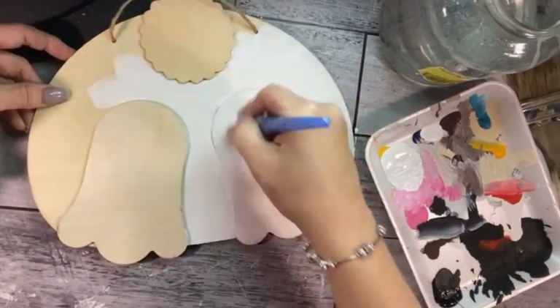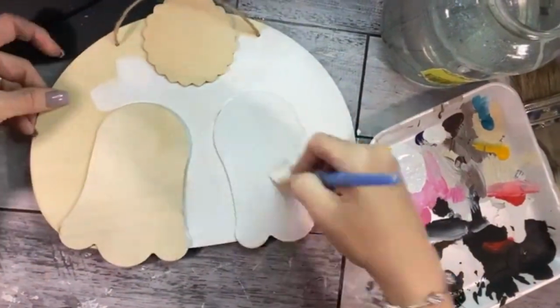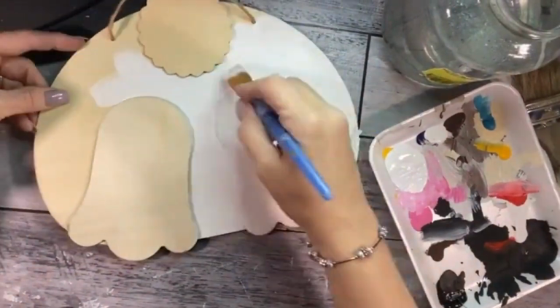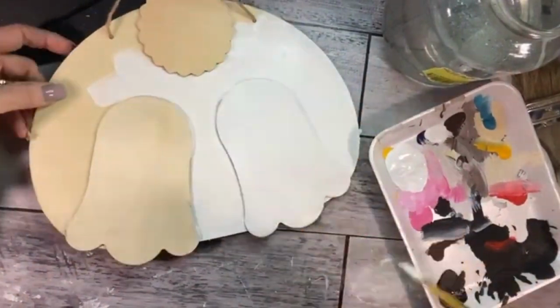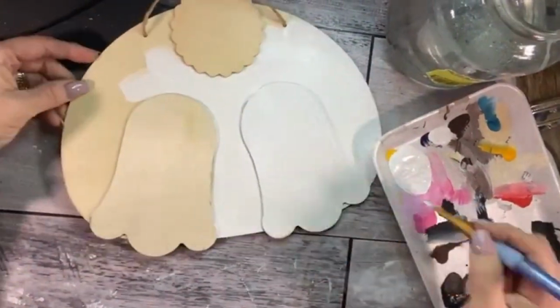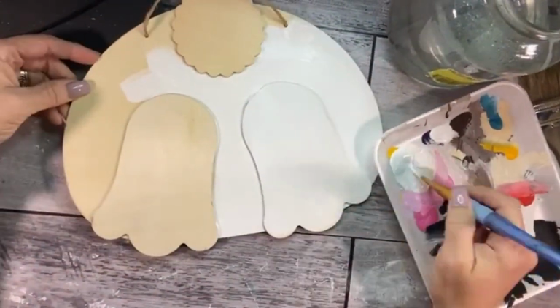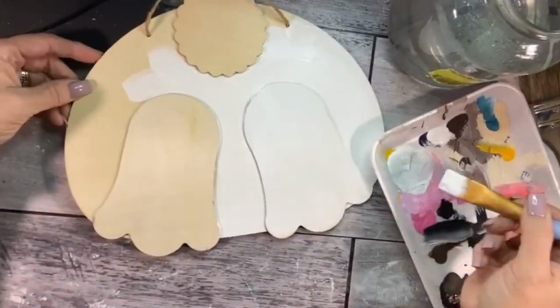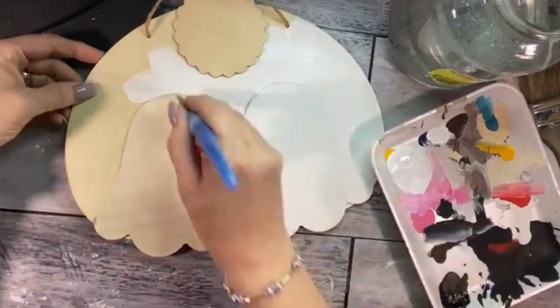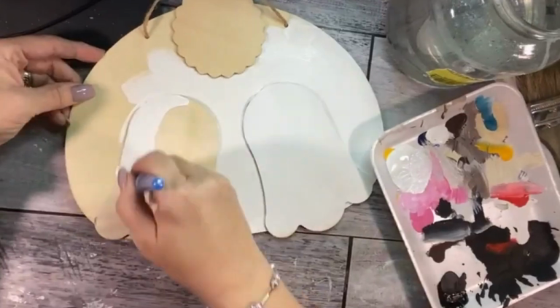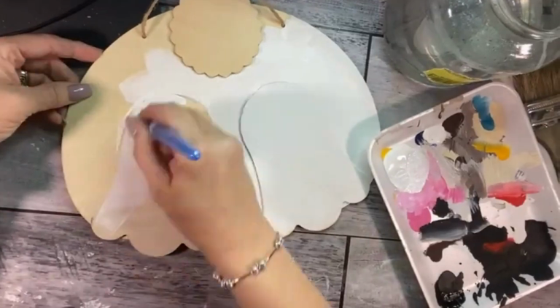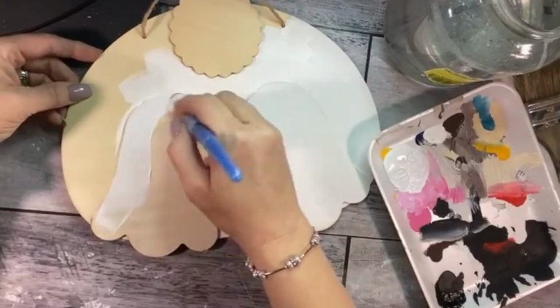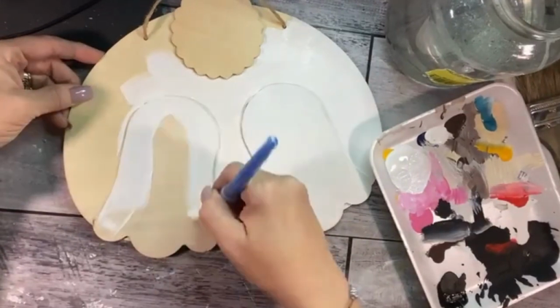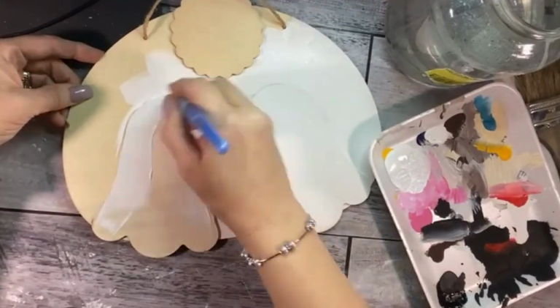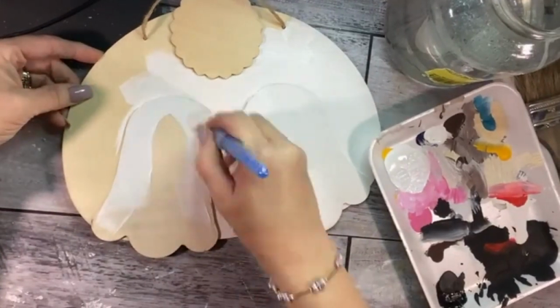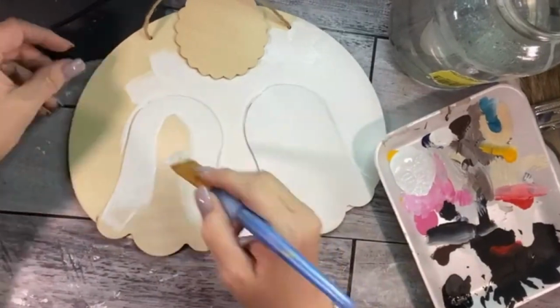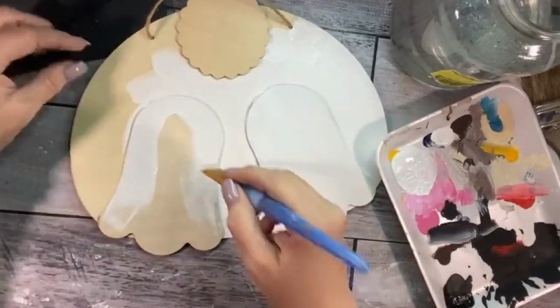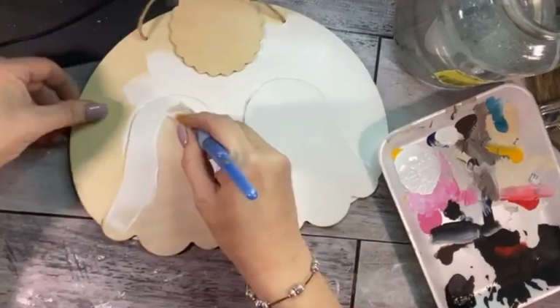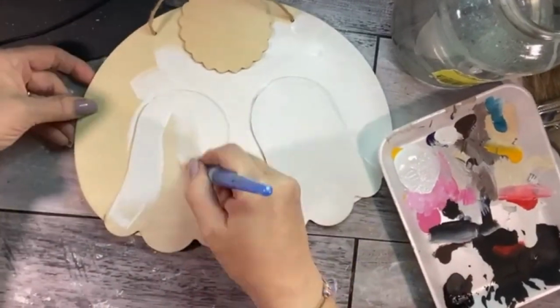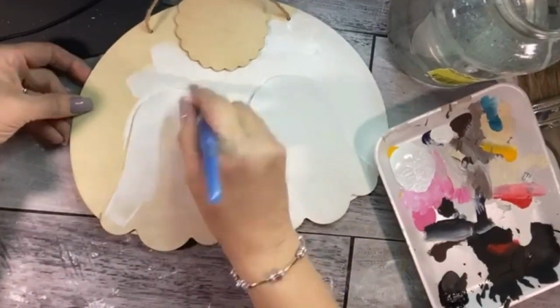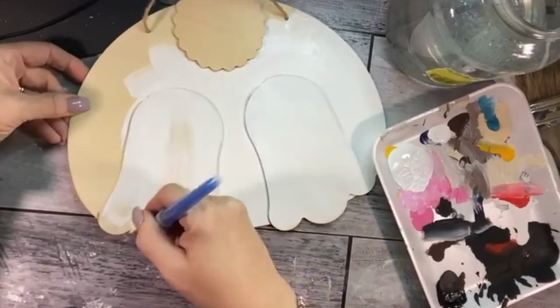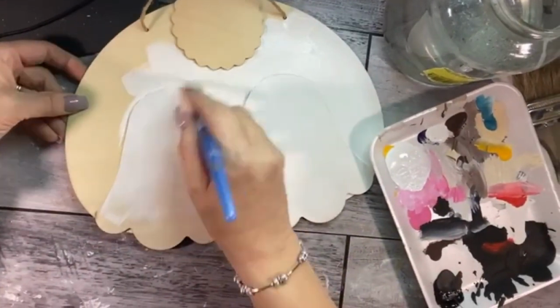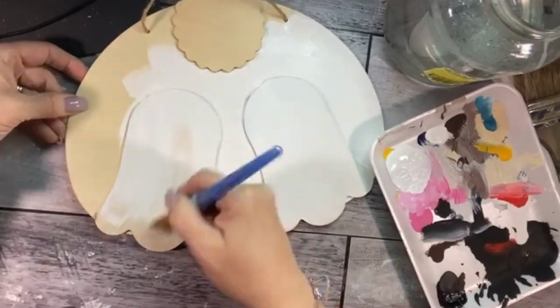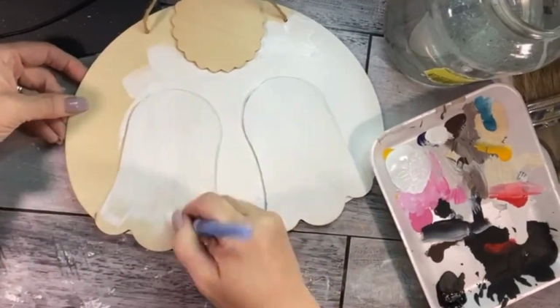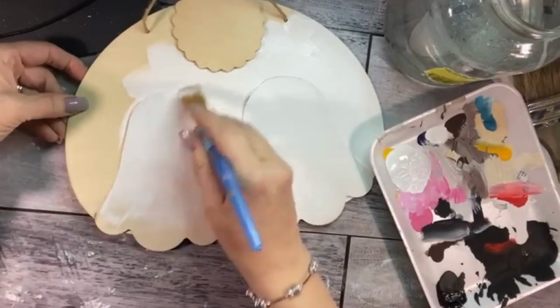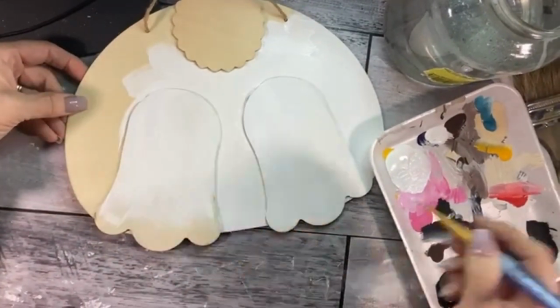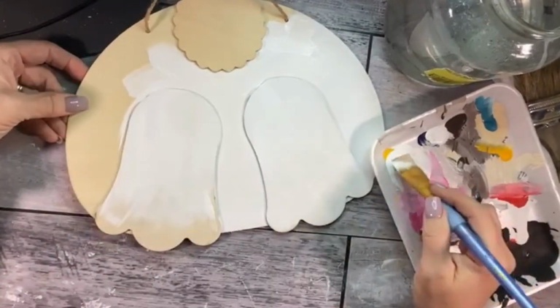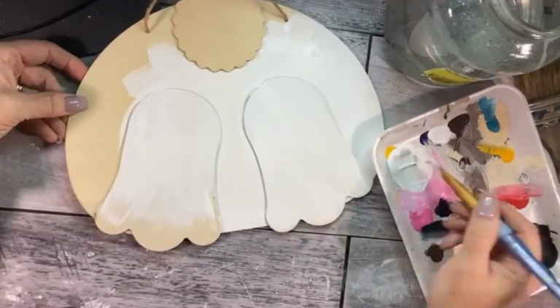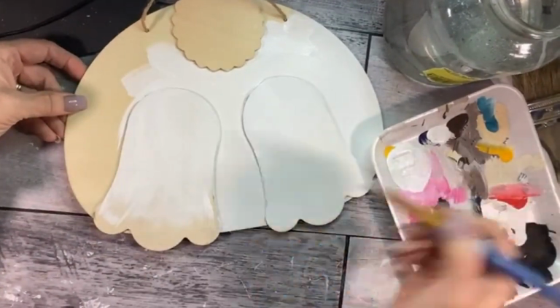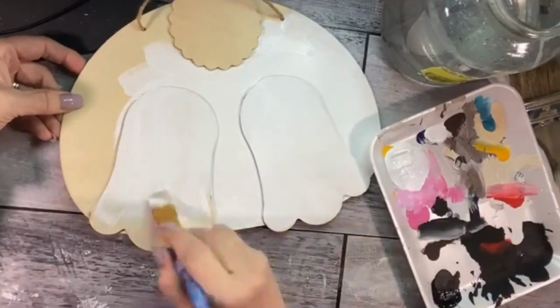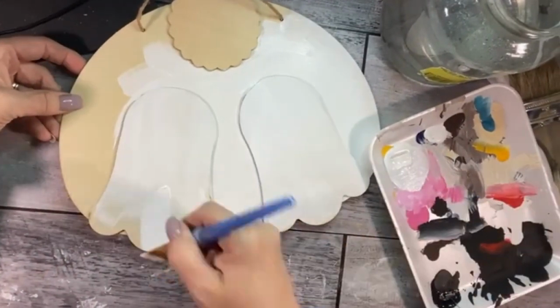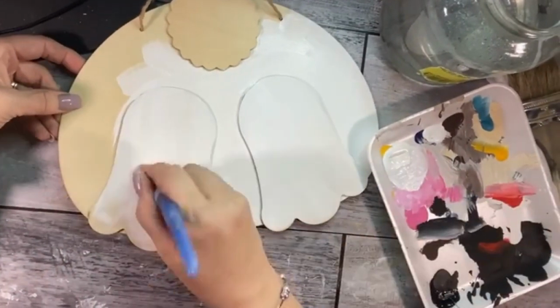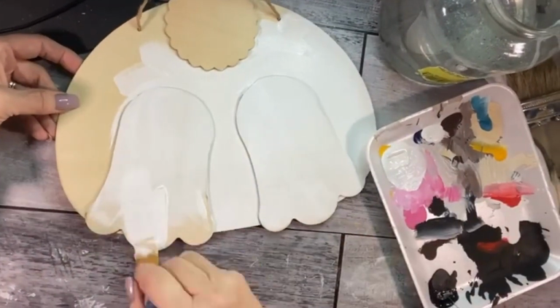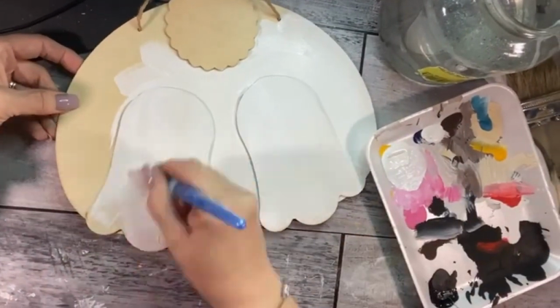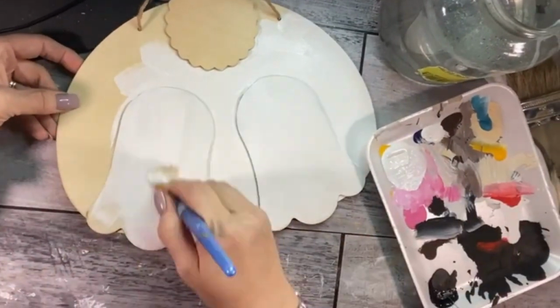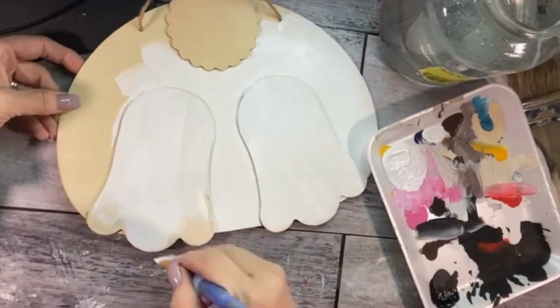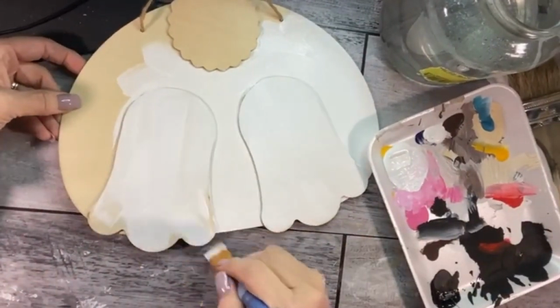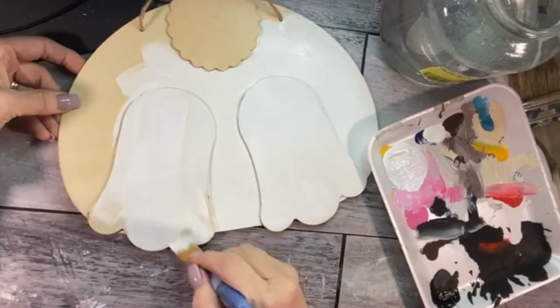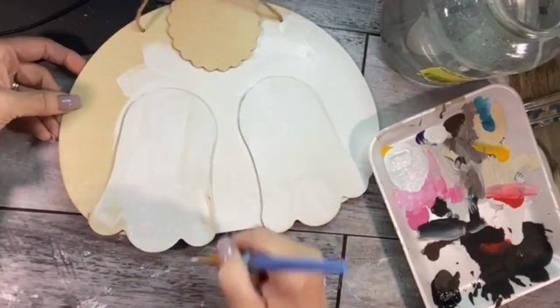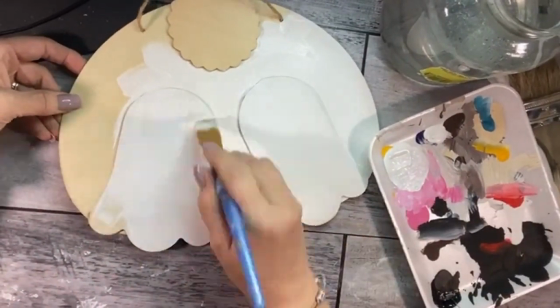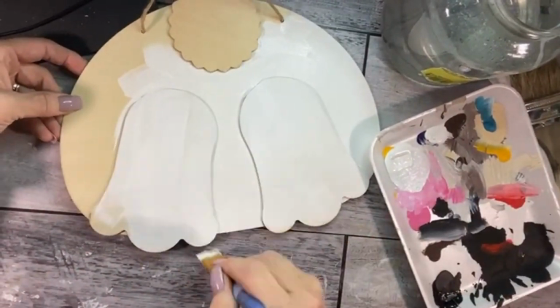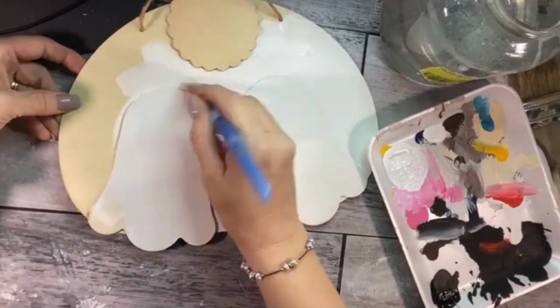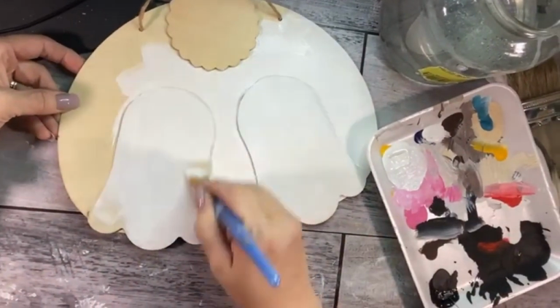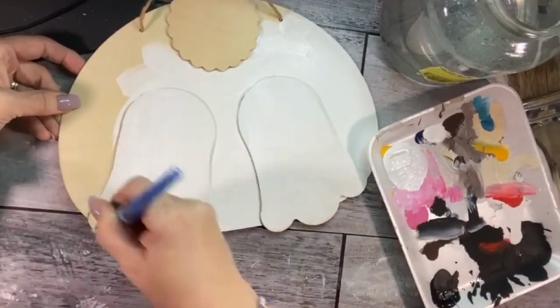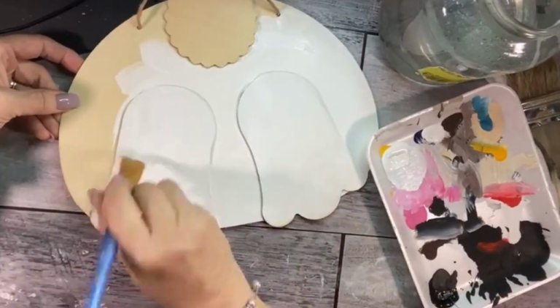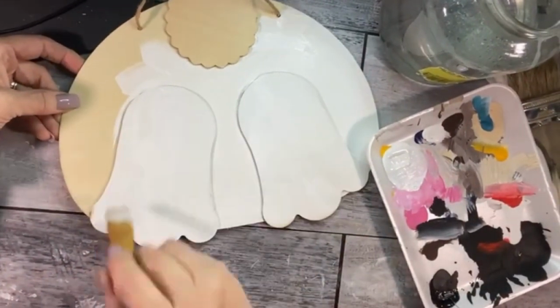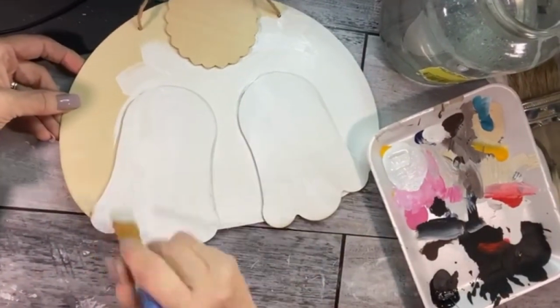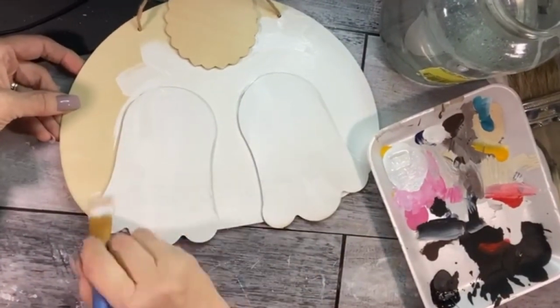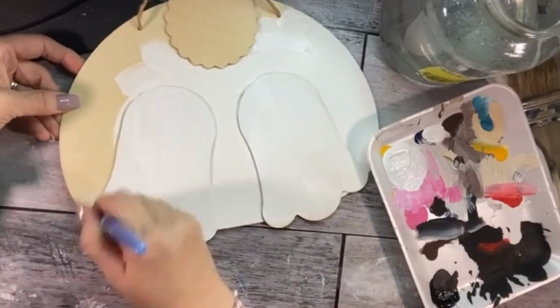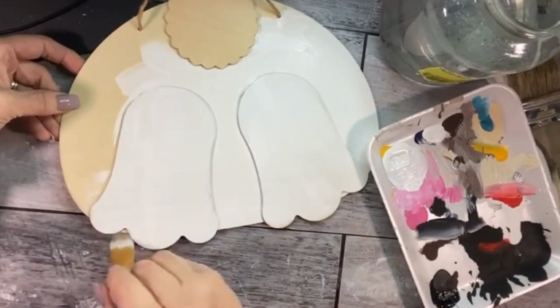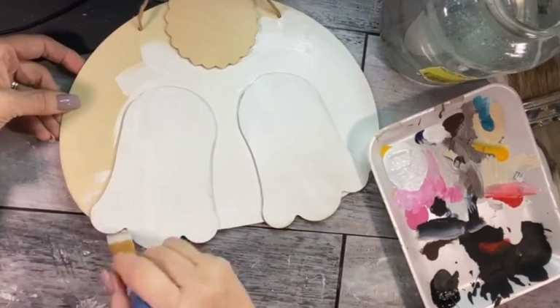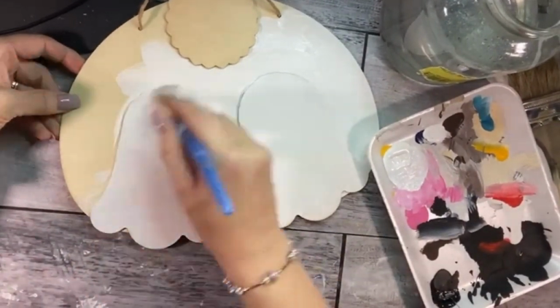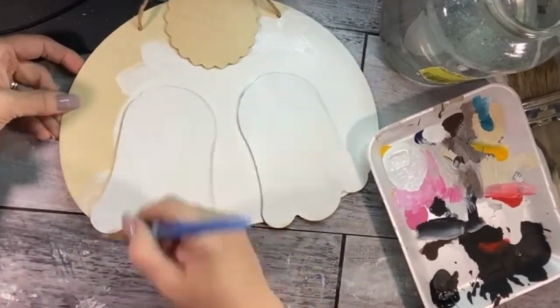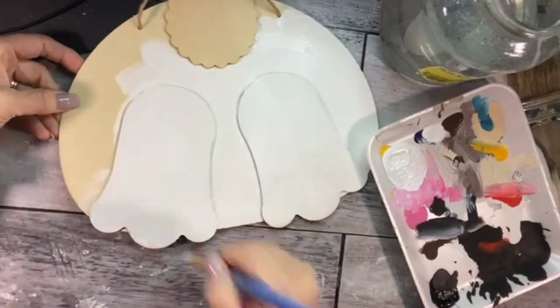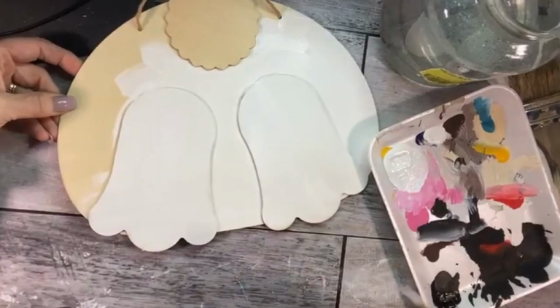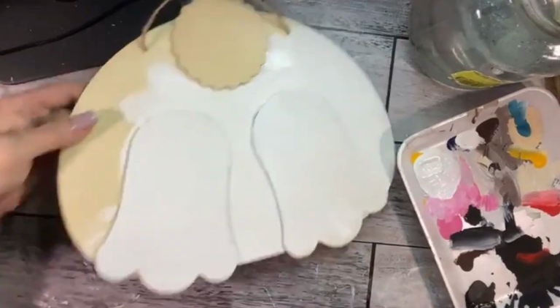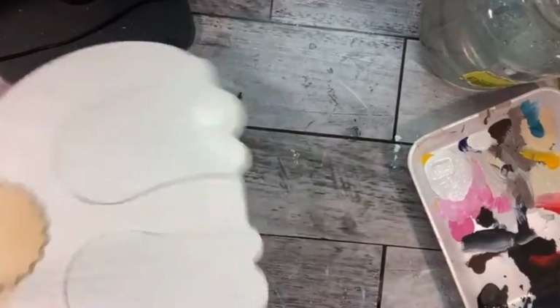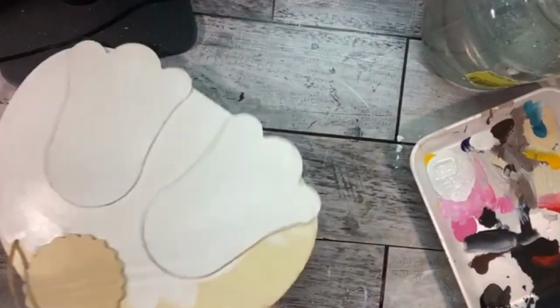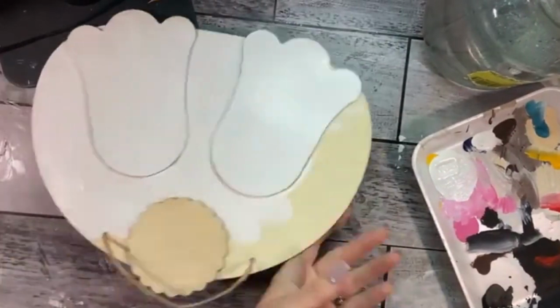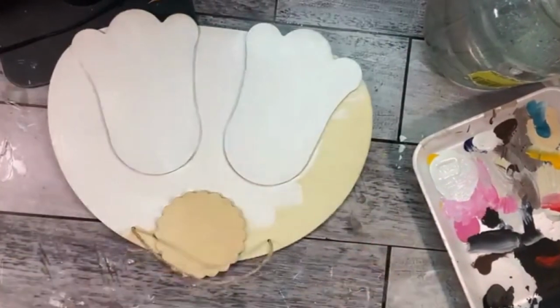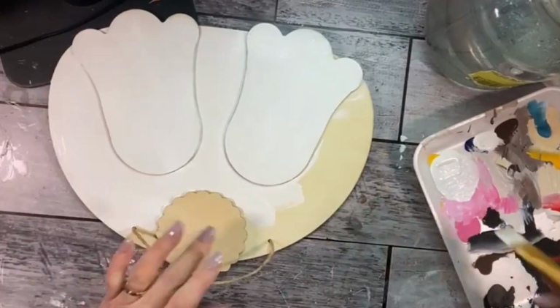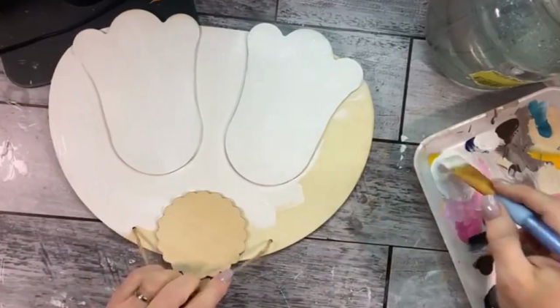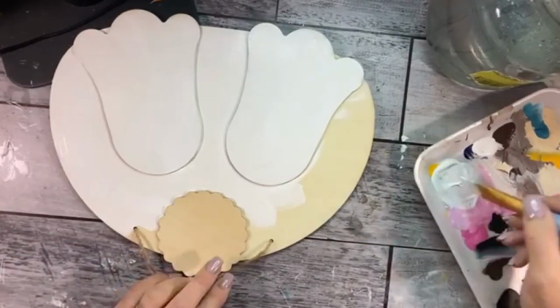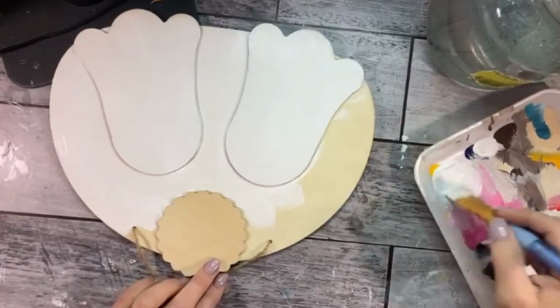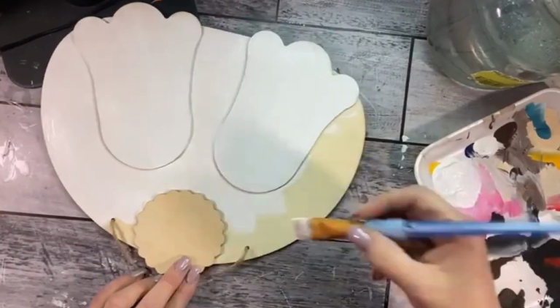Give your wood shapes a good coat of white or ivory paint. Mine ended up needing a few coats because the wood soaks it up.